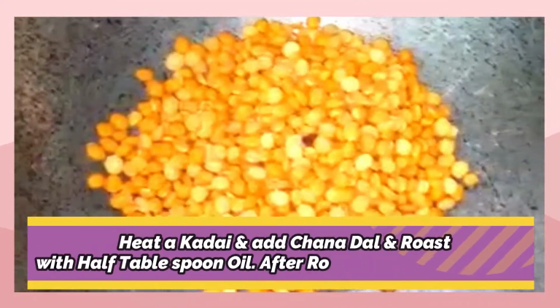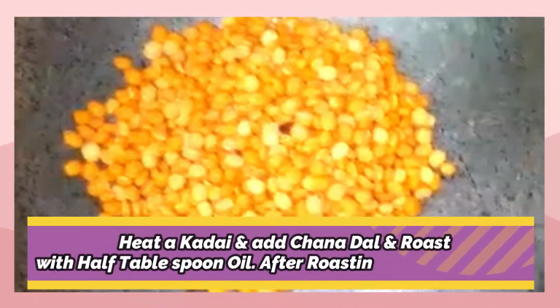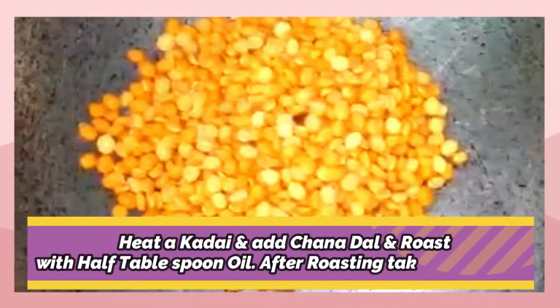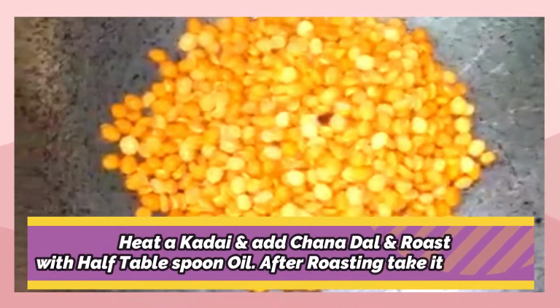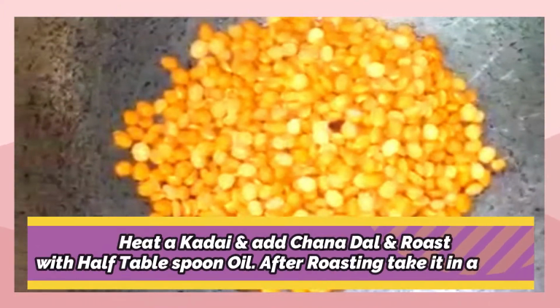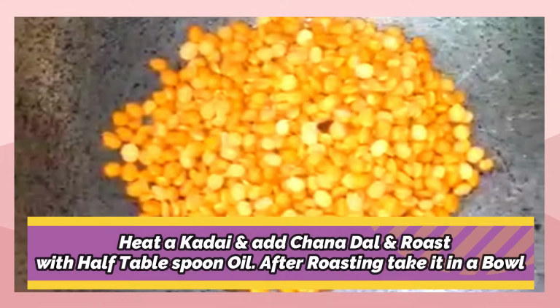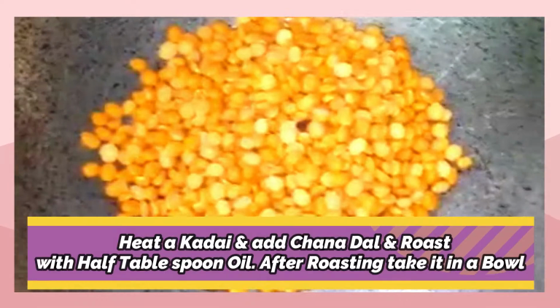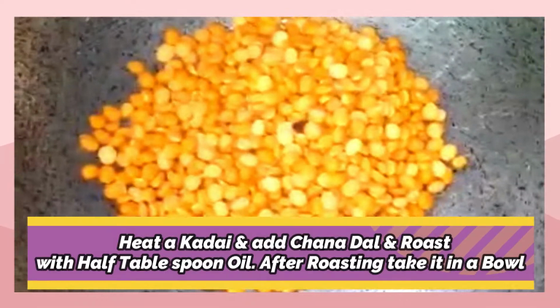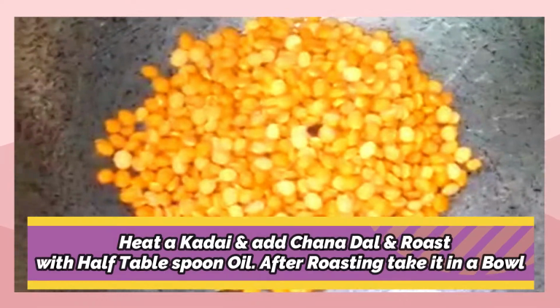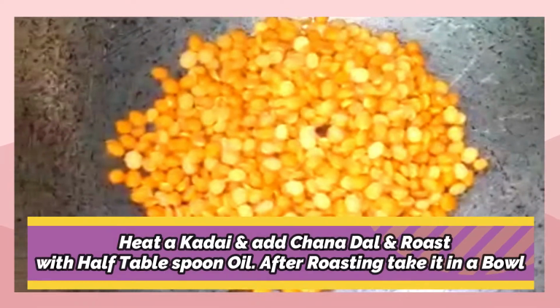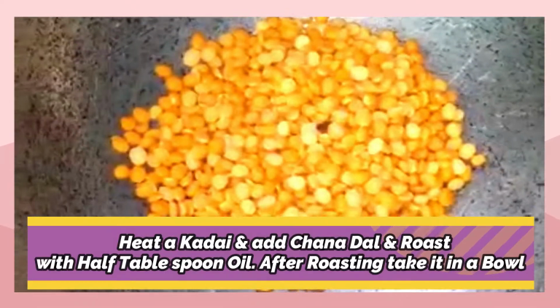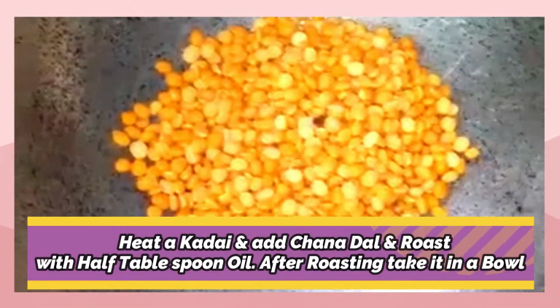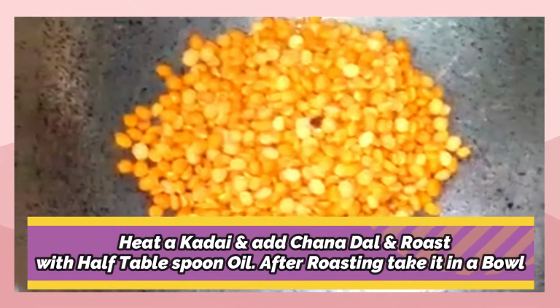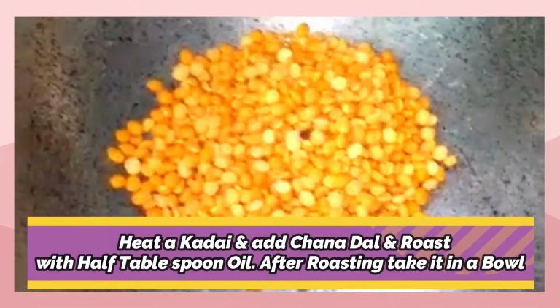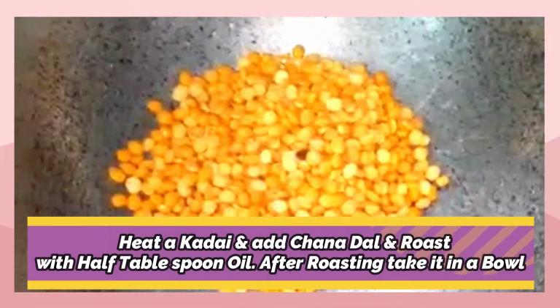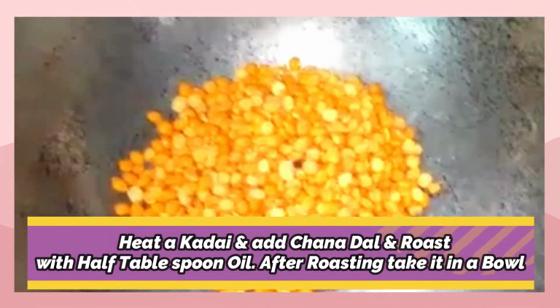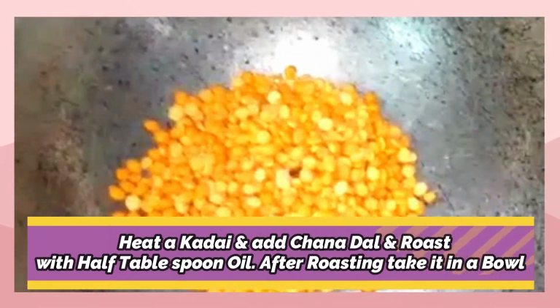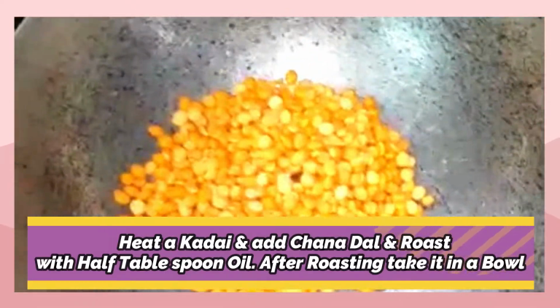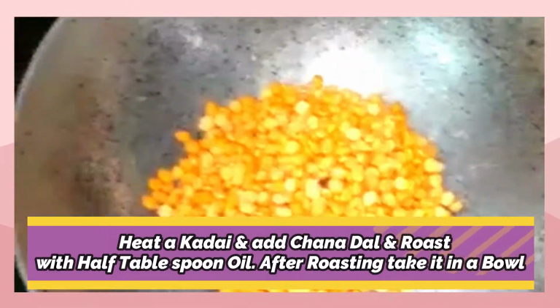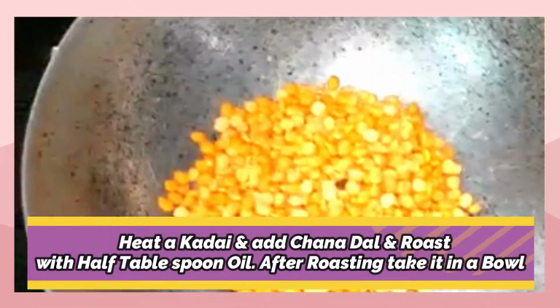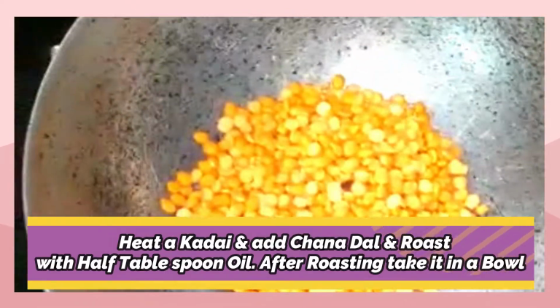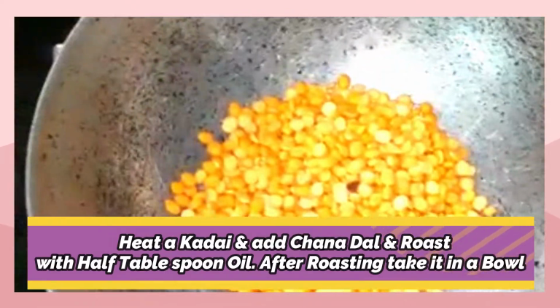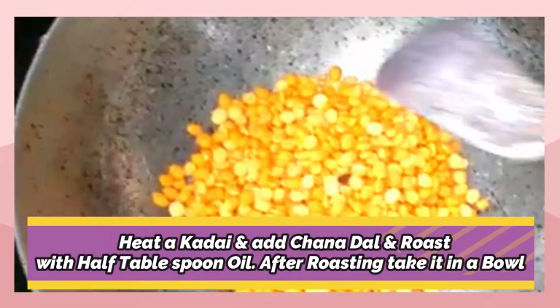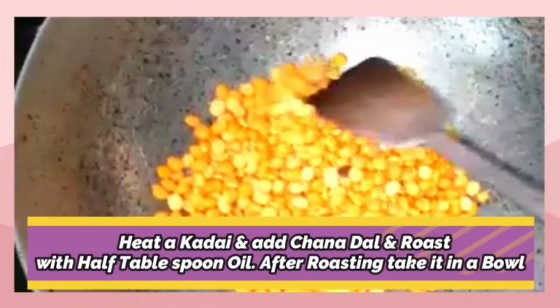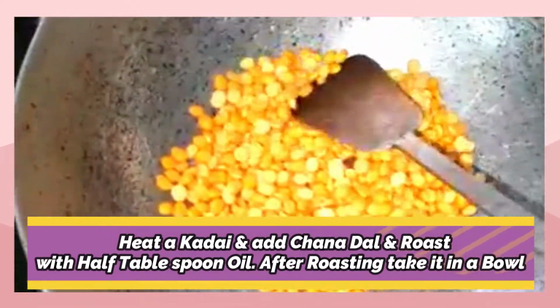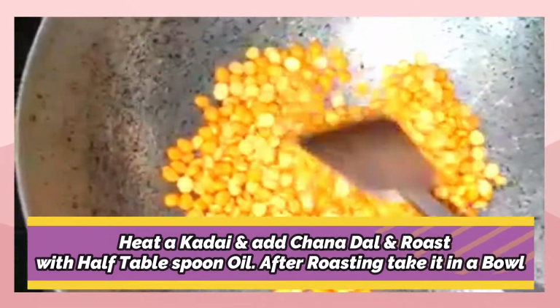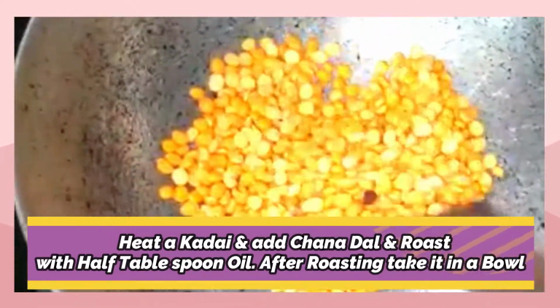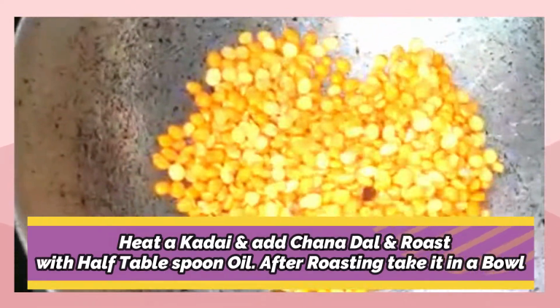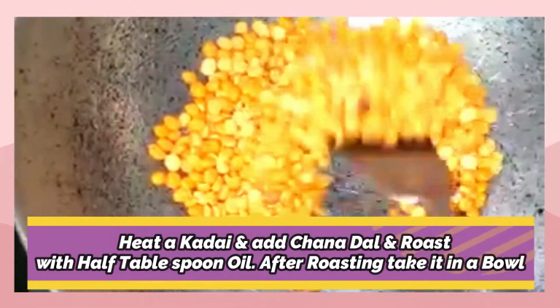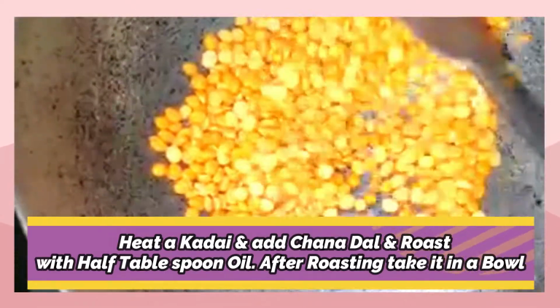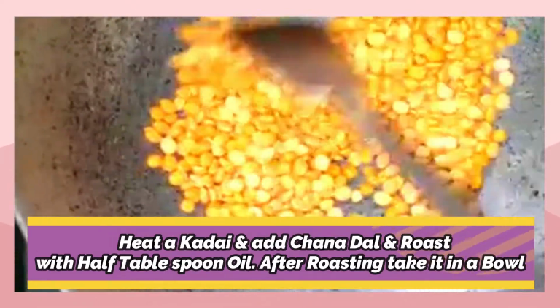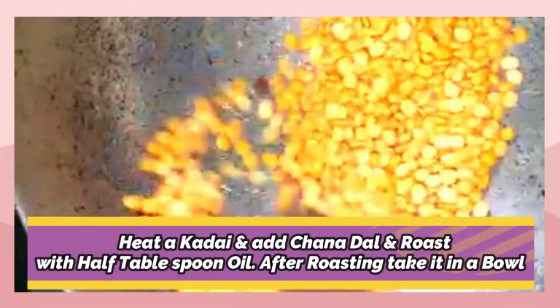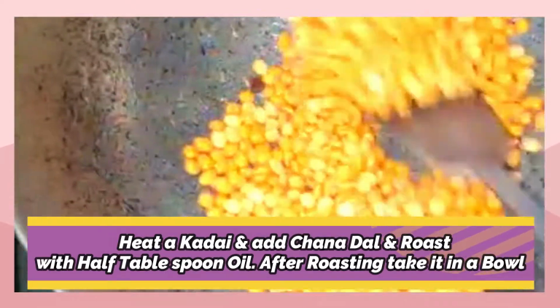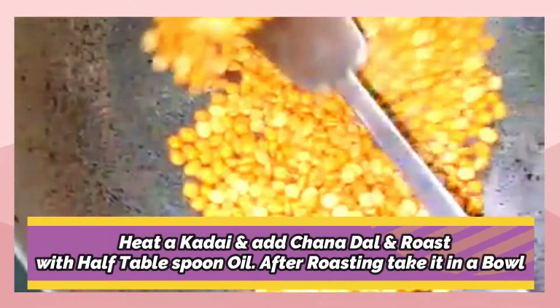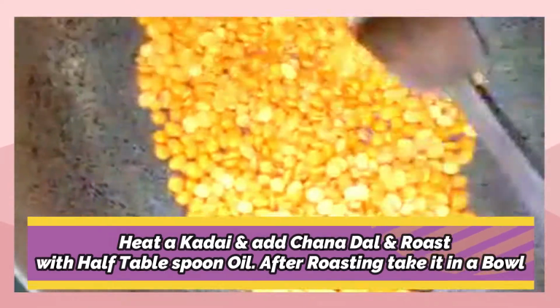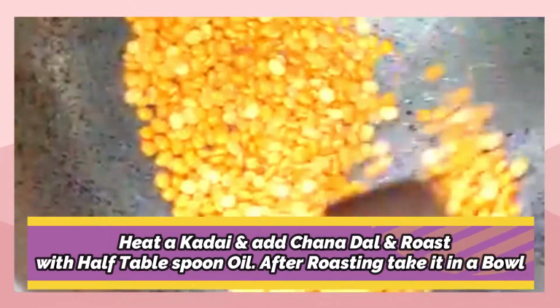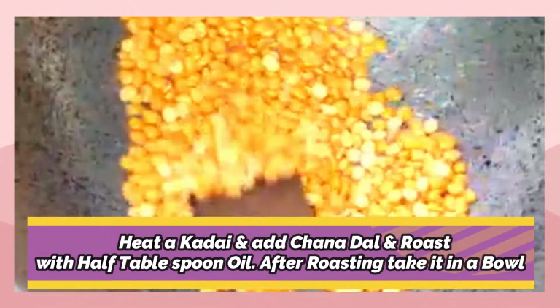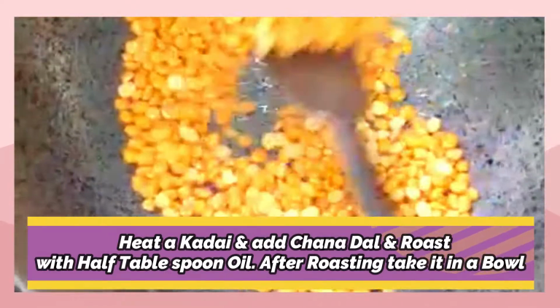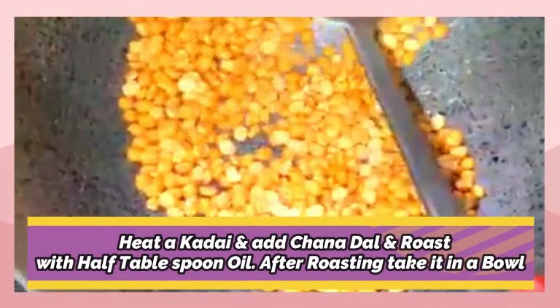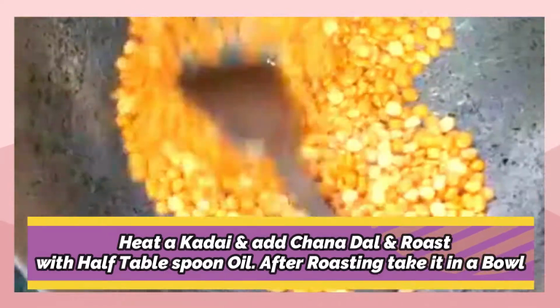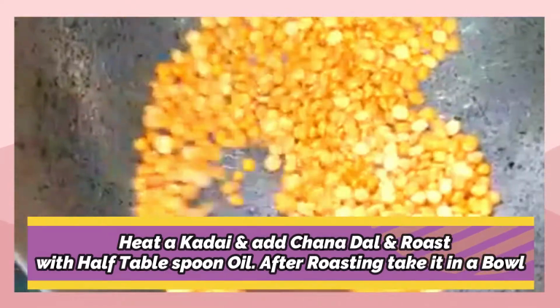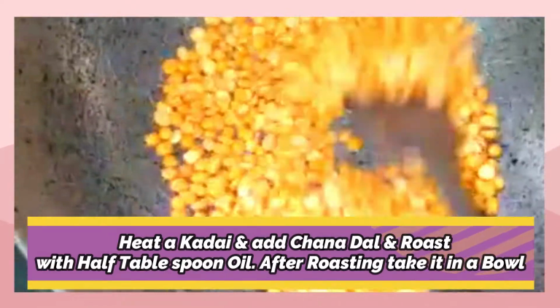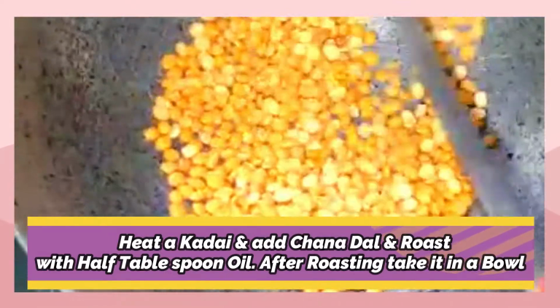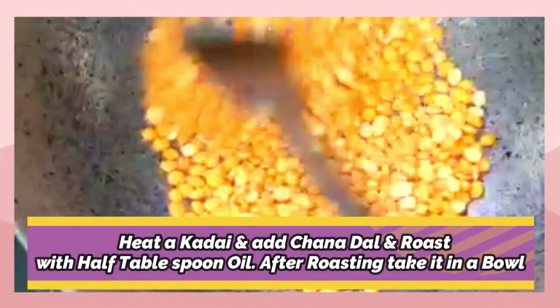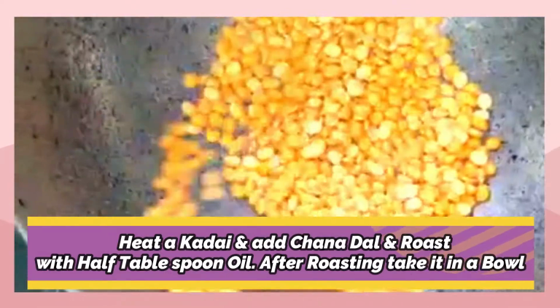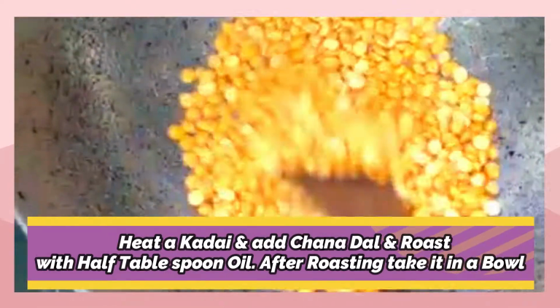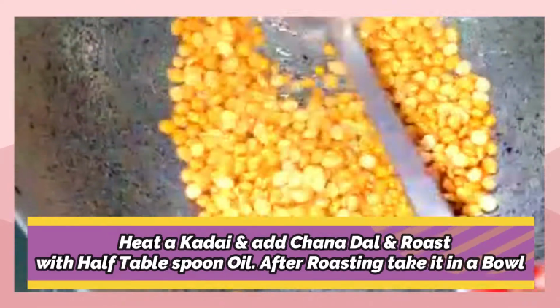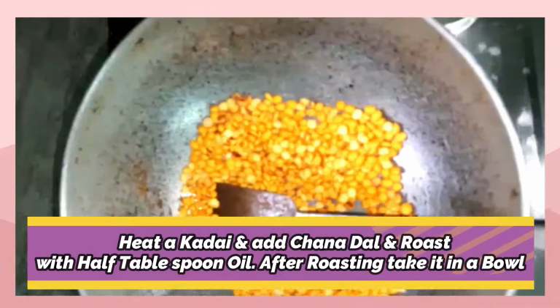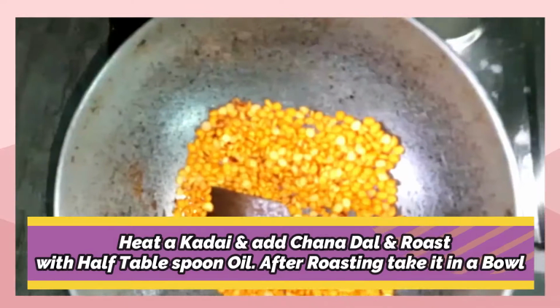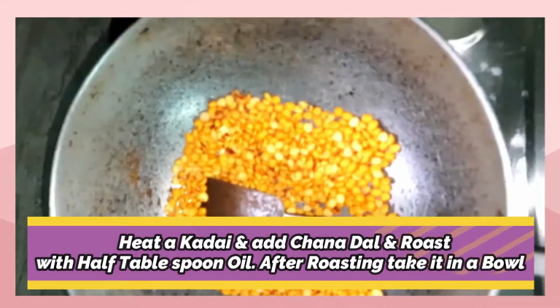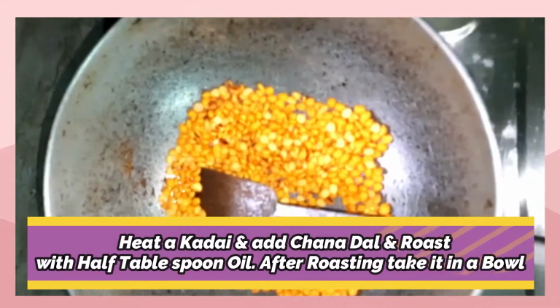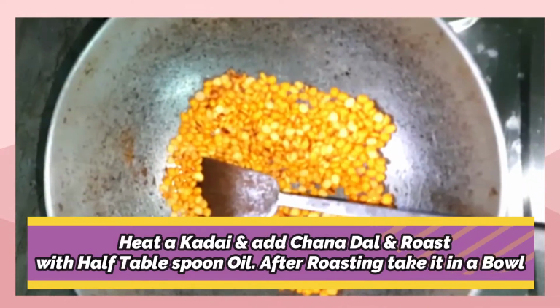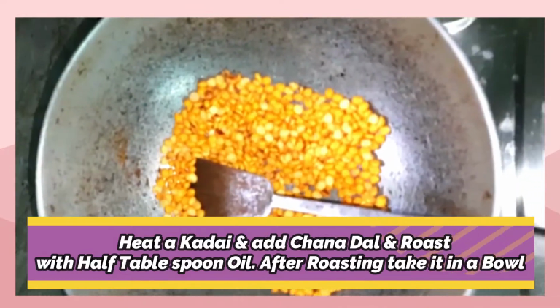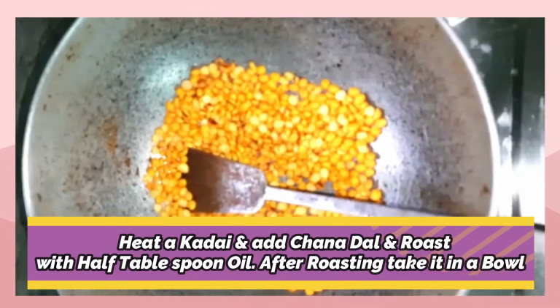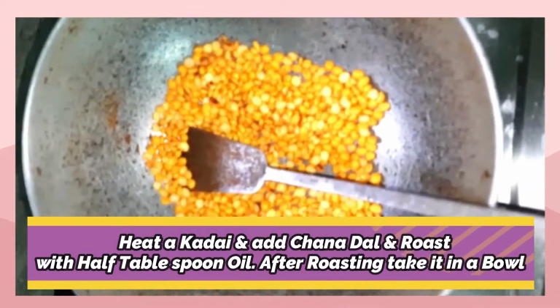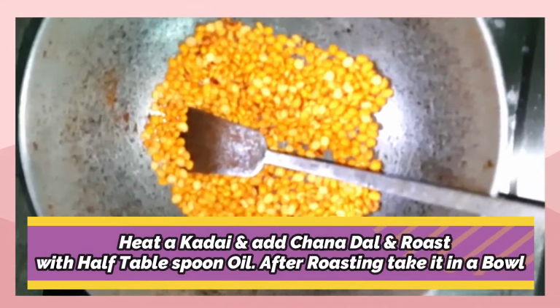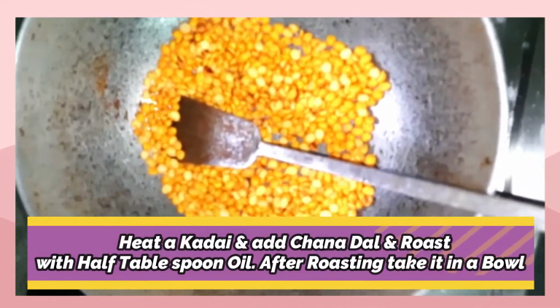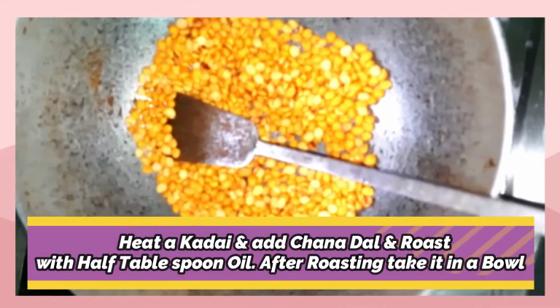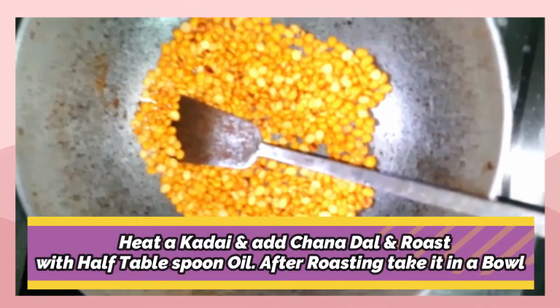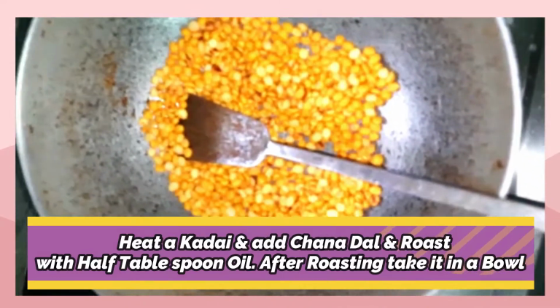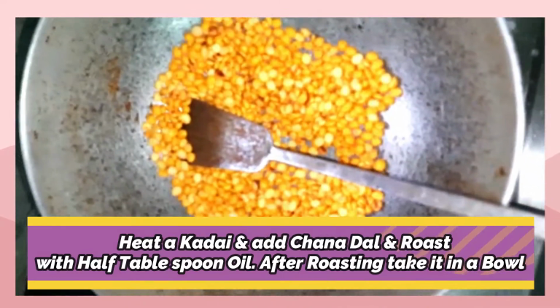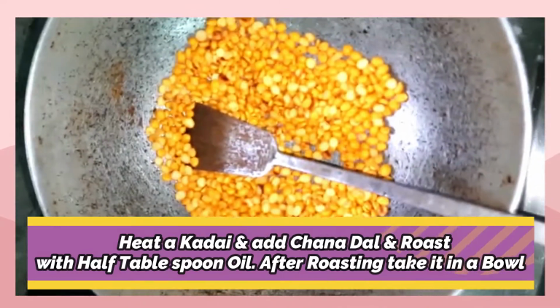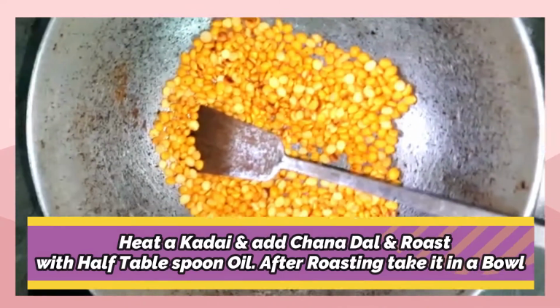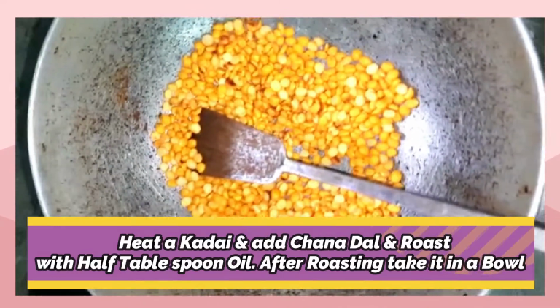Dry roast the chana dal in a pan on a low flame. Add half tablespoon oil to it while roasting.